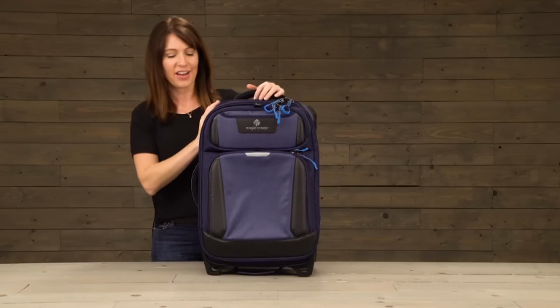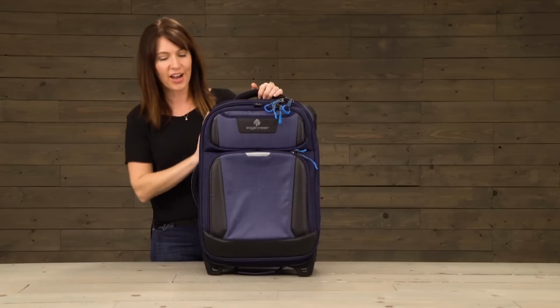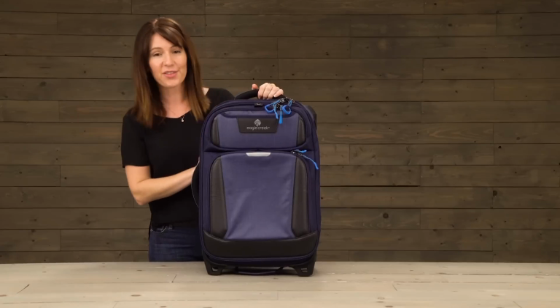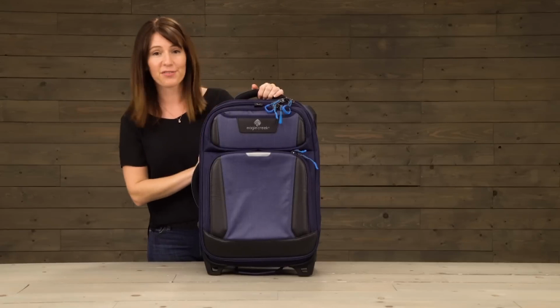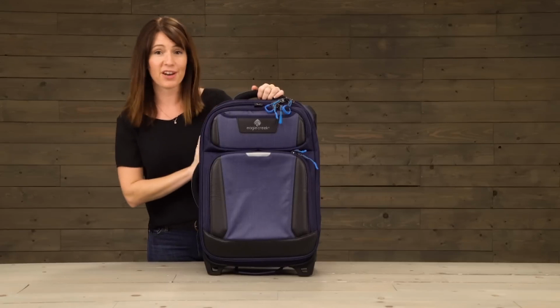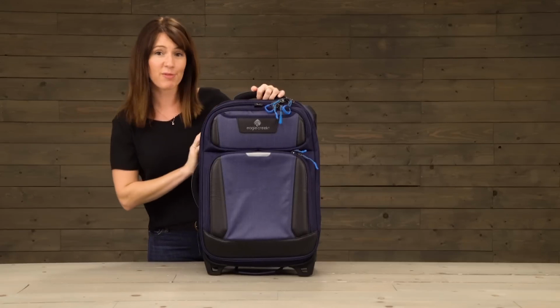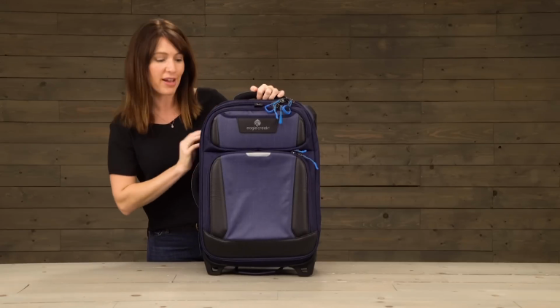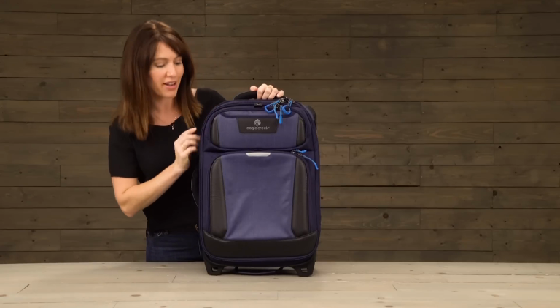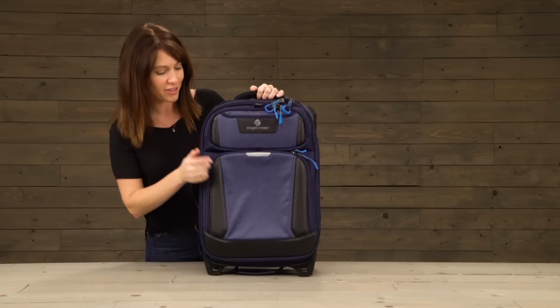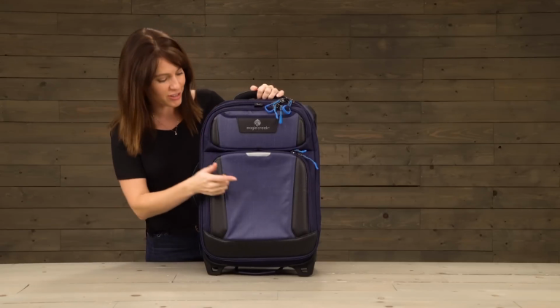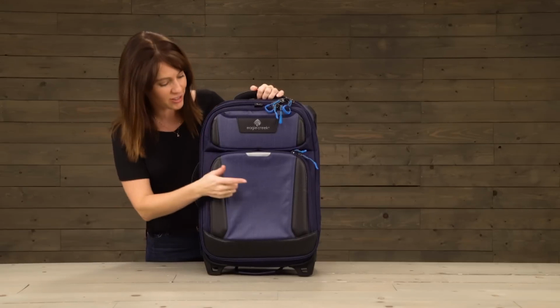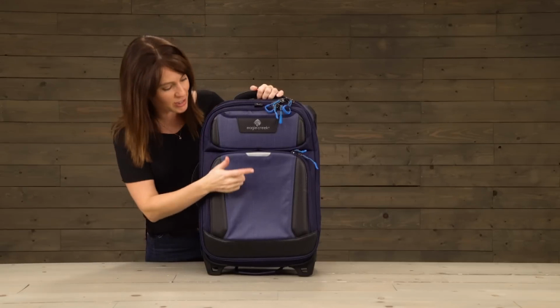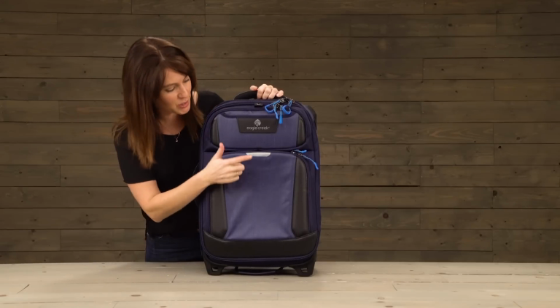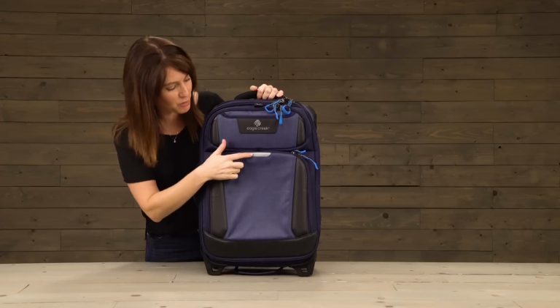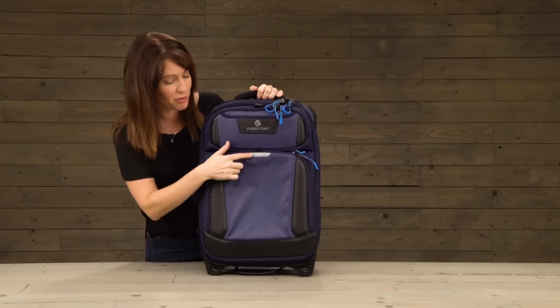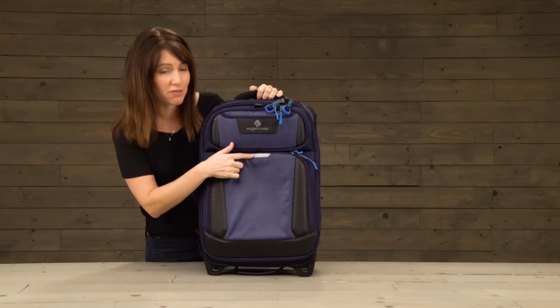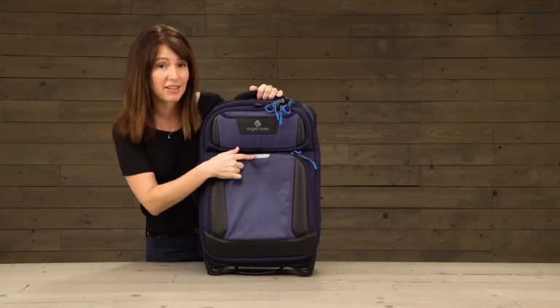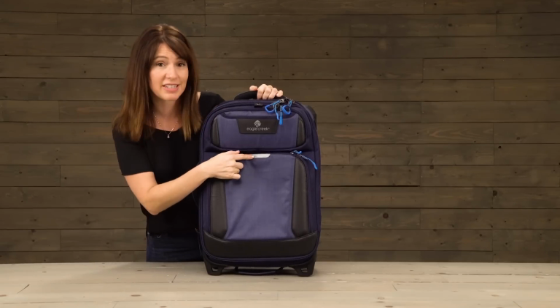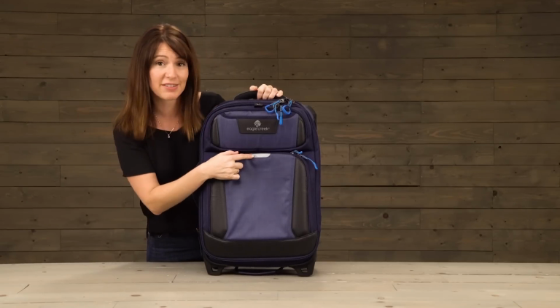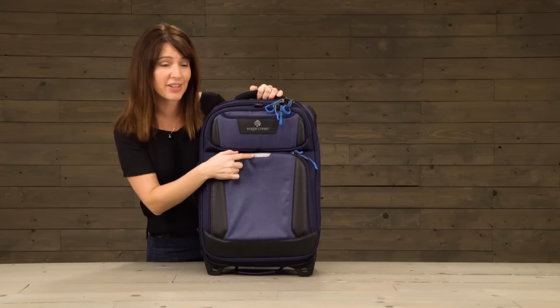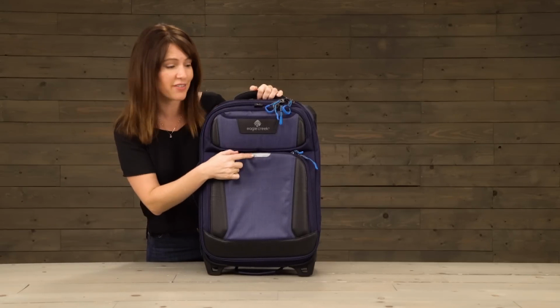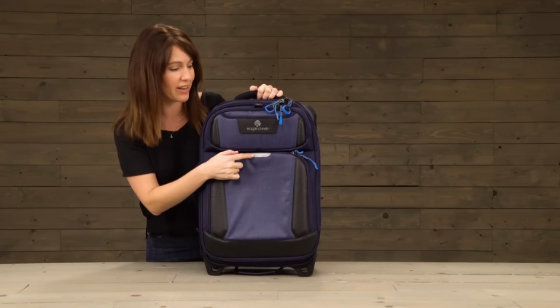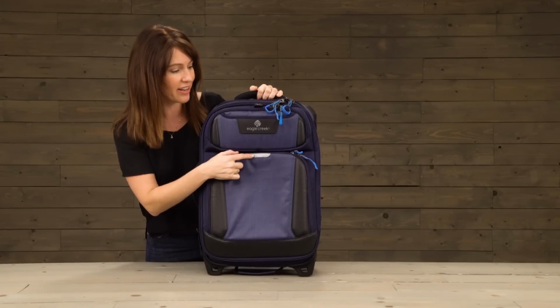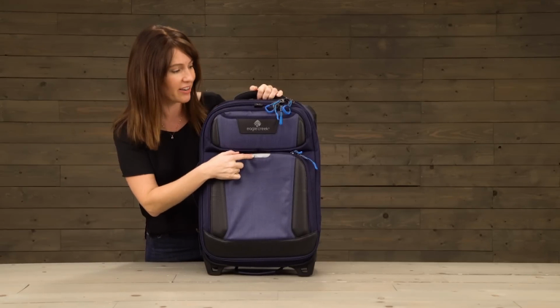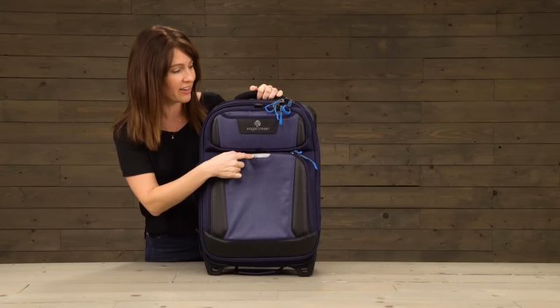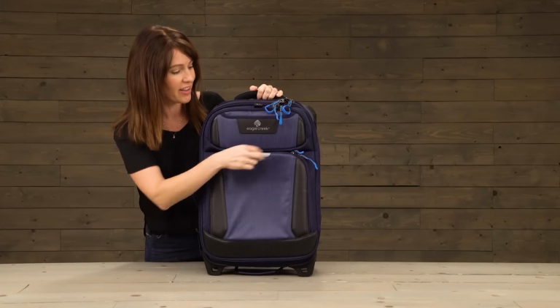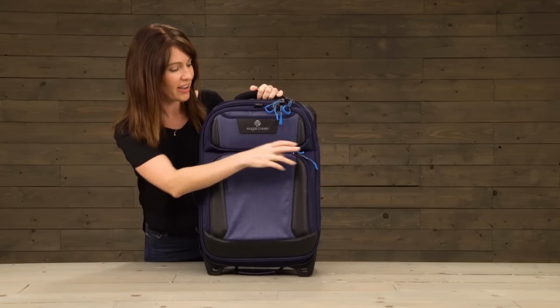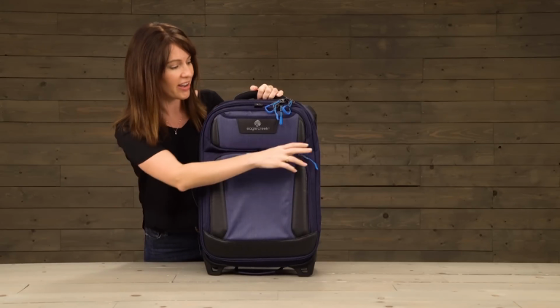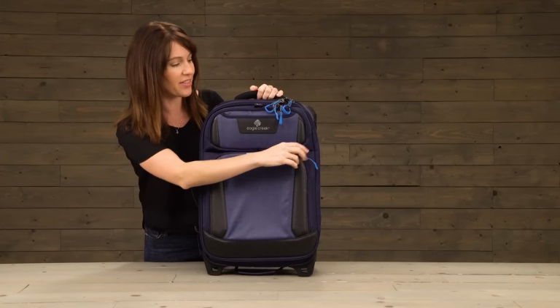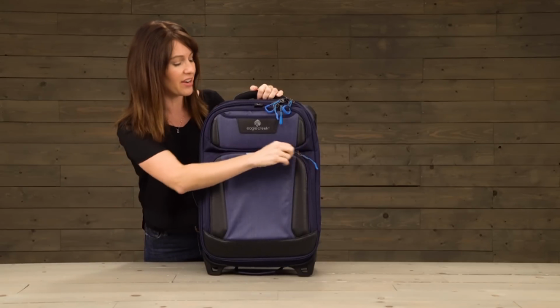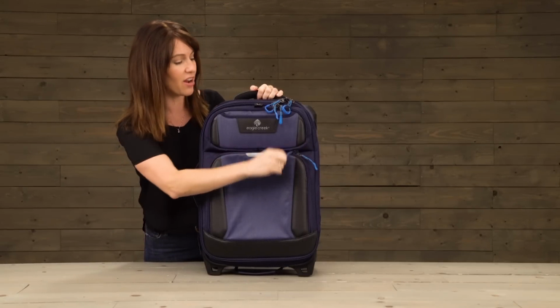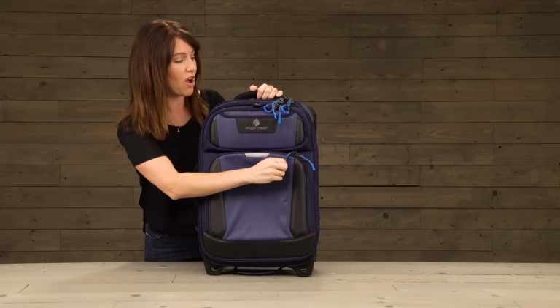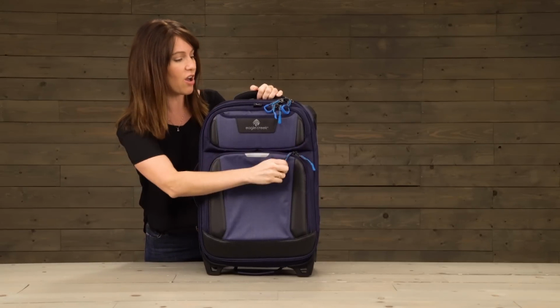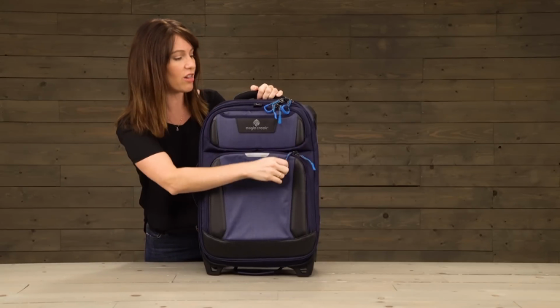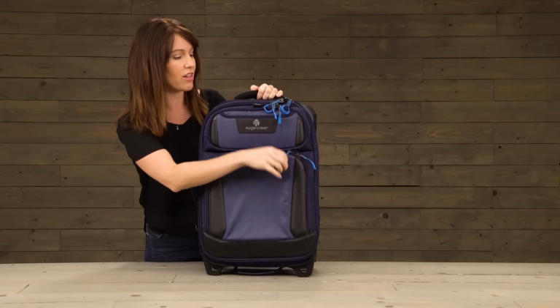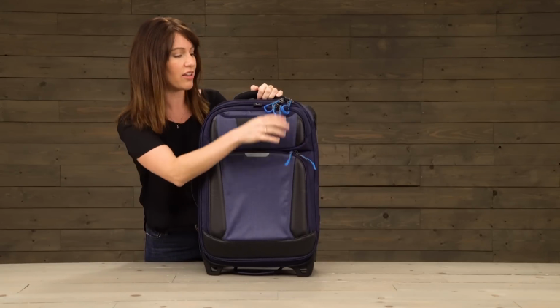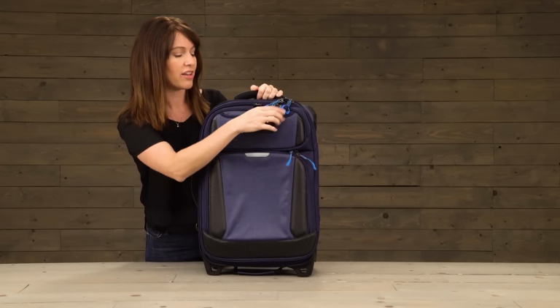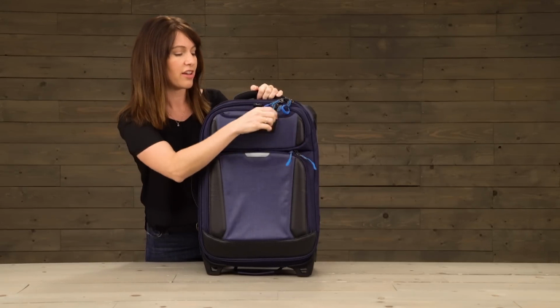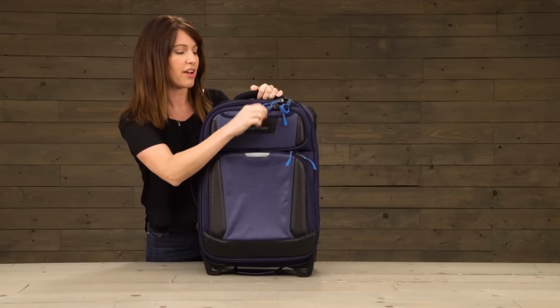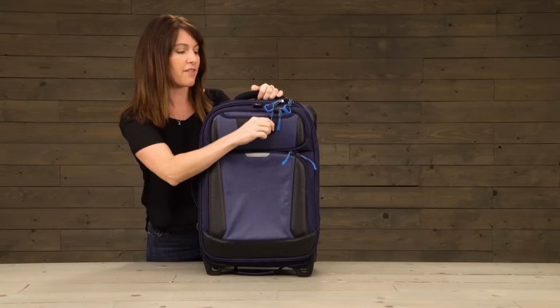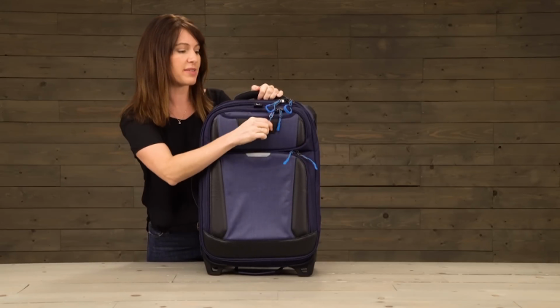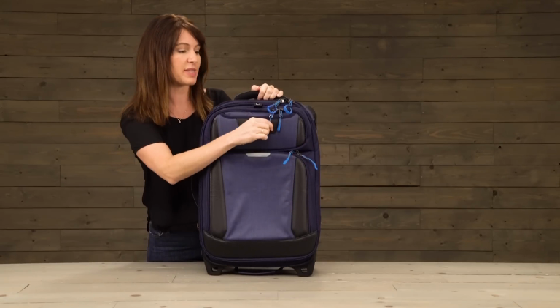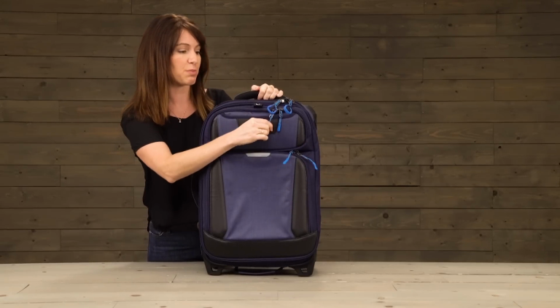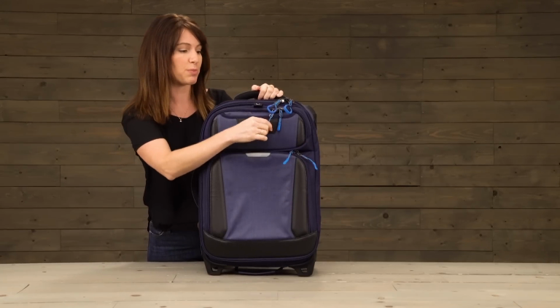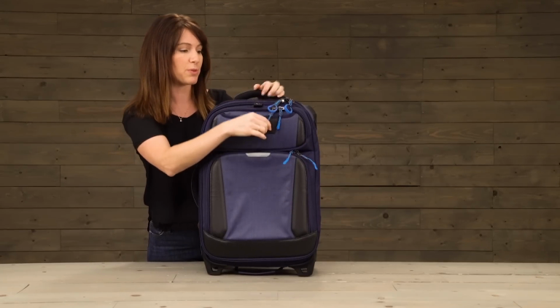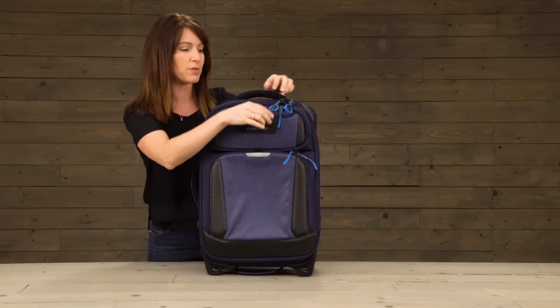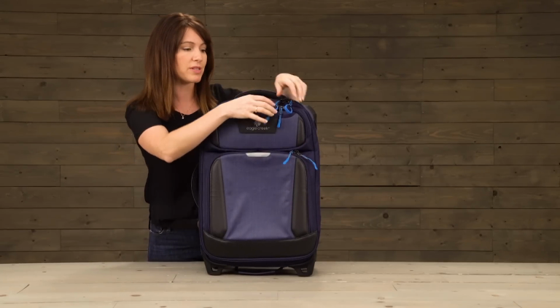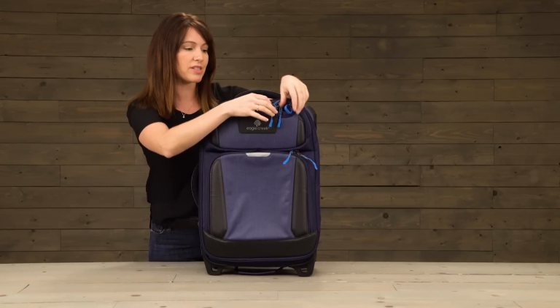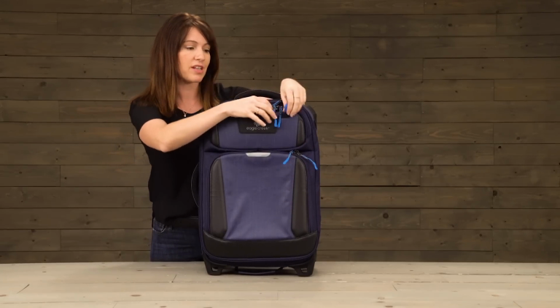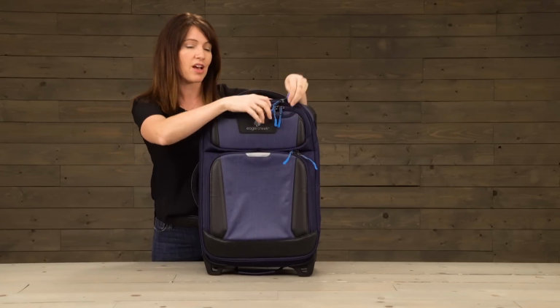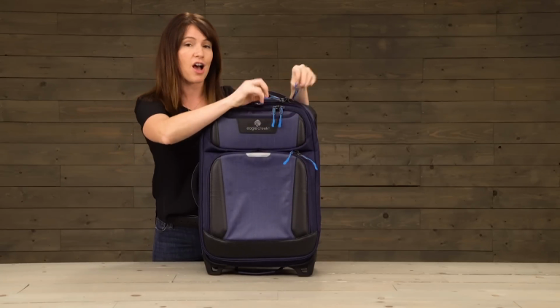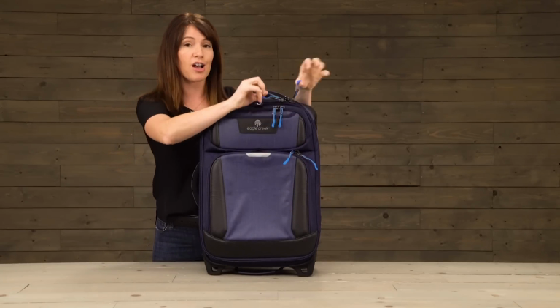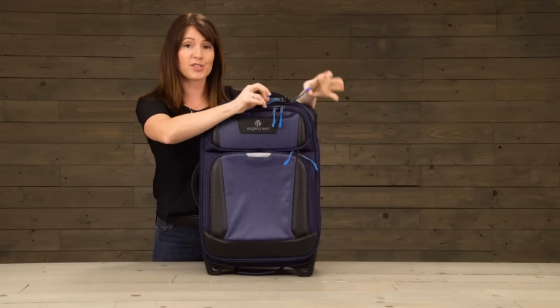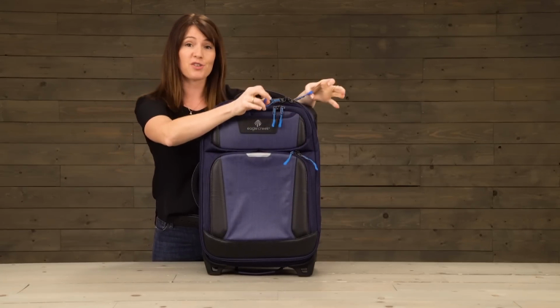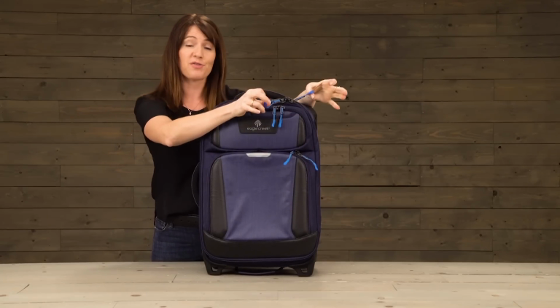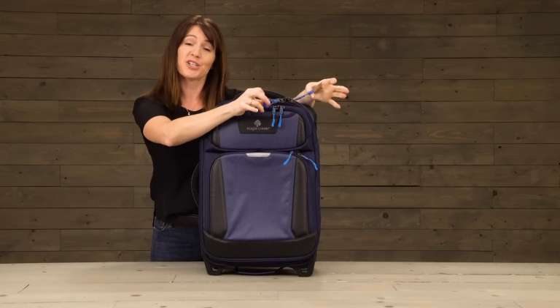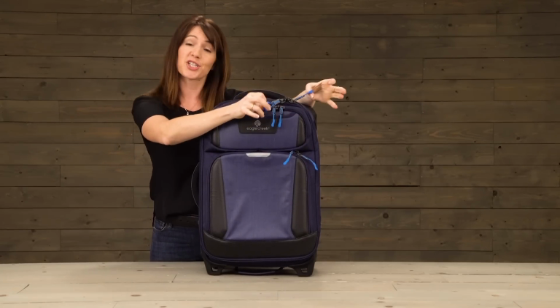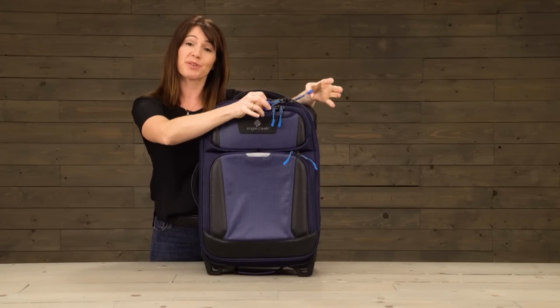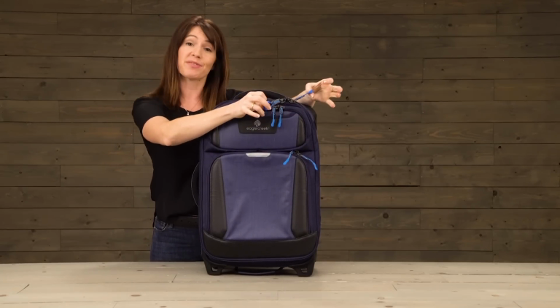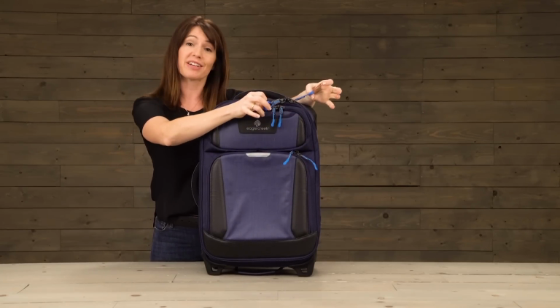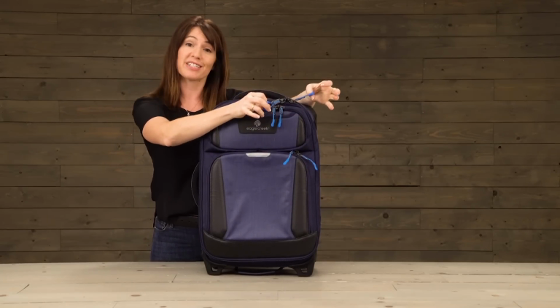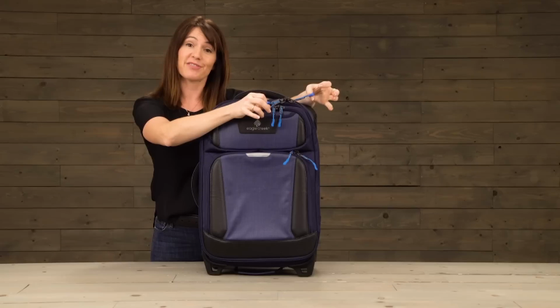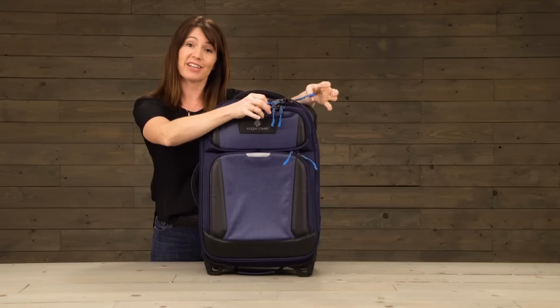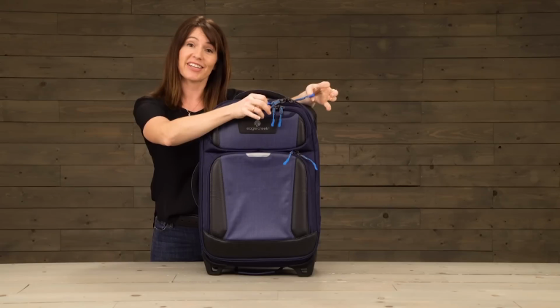On the front of the bag there's also a reflective strip, and all of the zipper pulls also feature reflectivity.